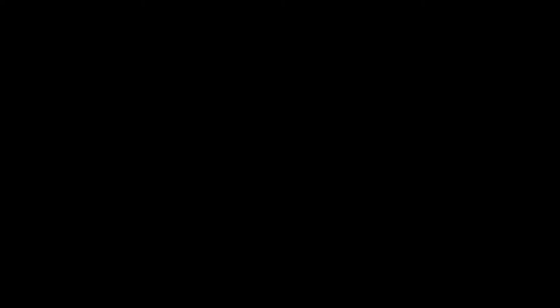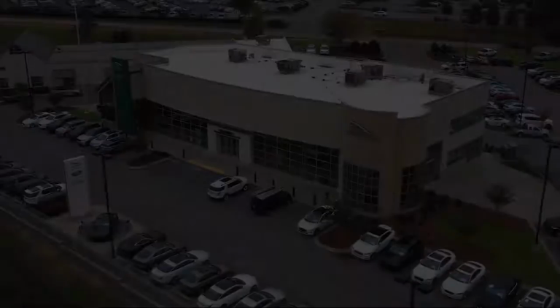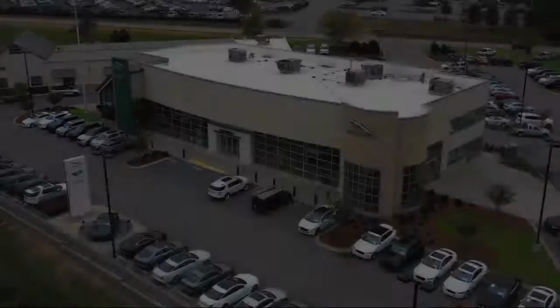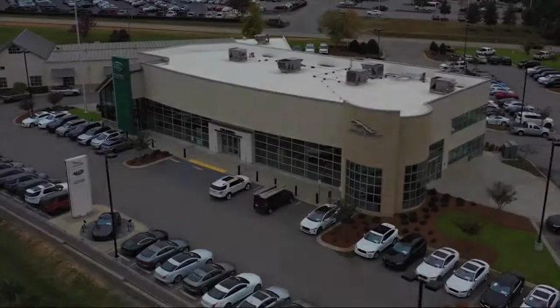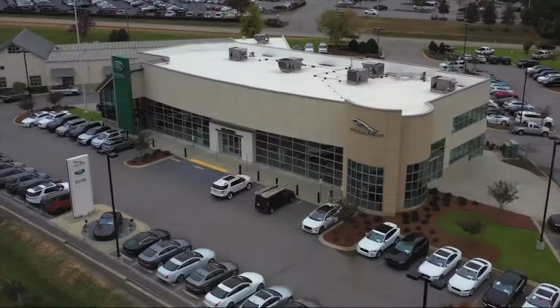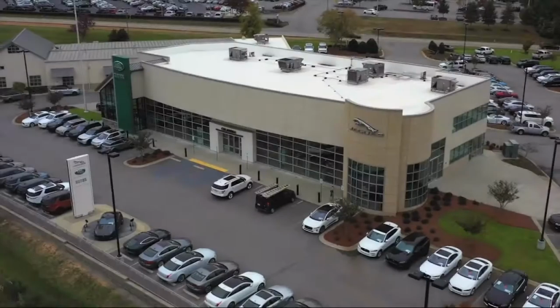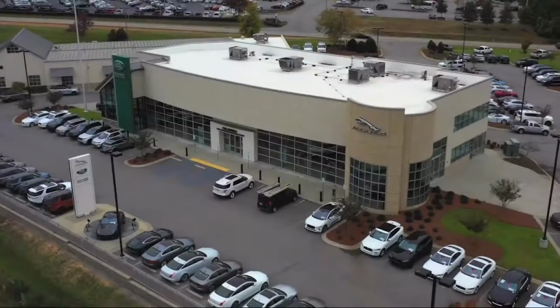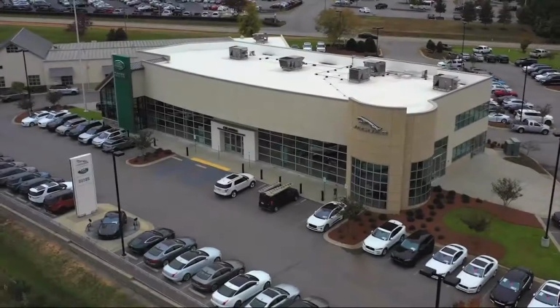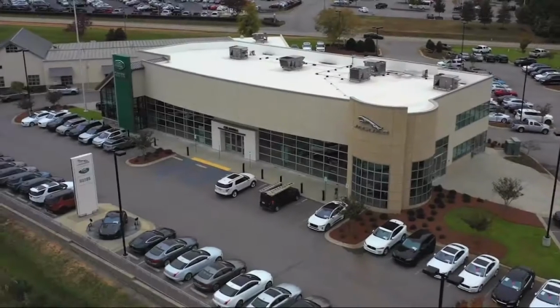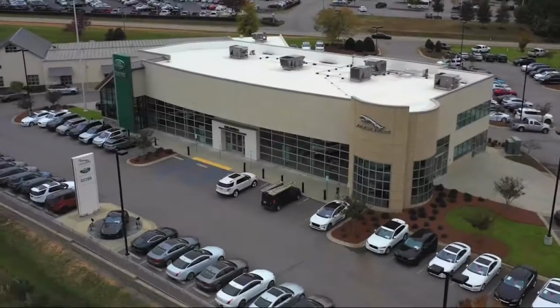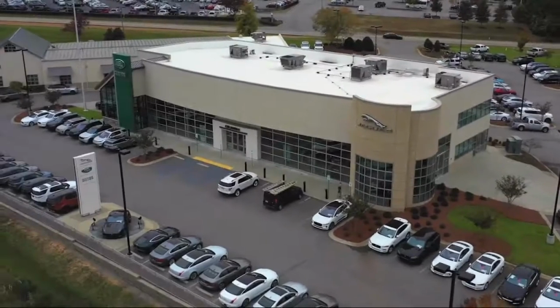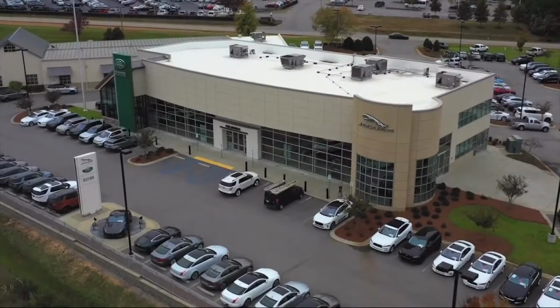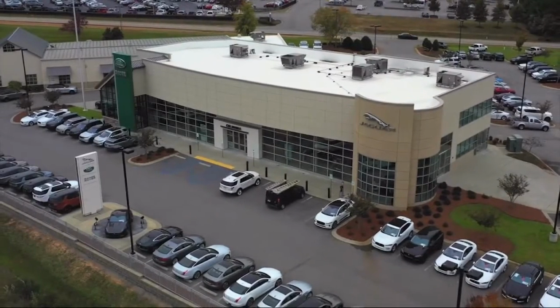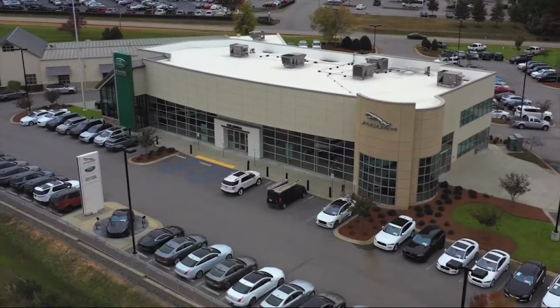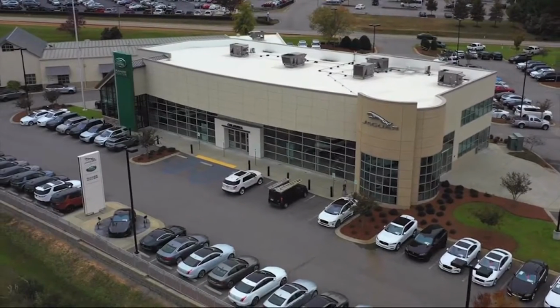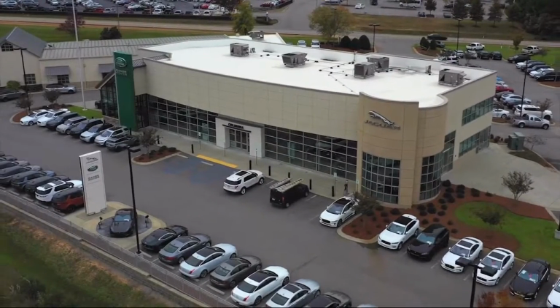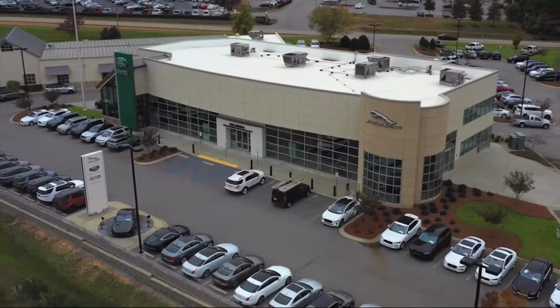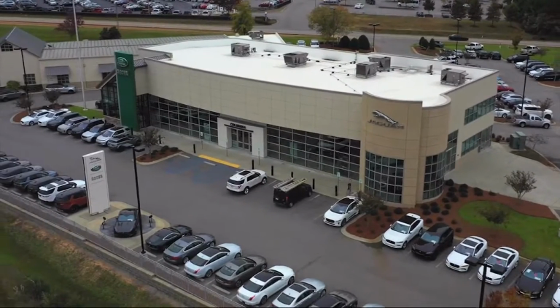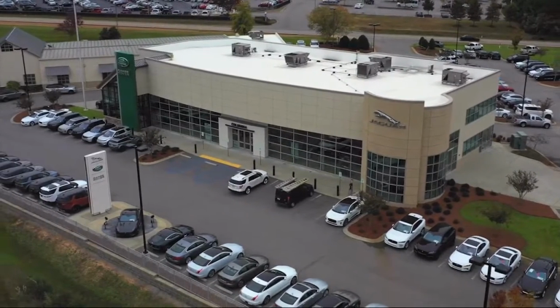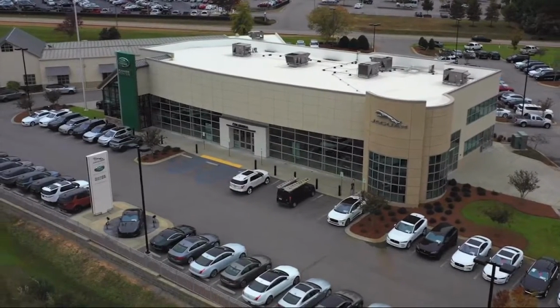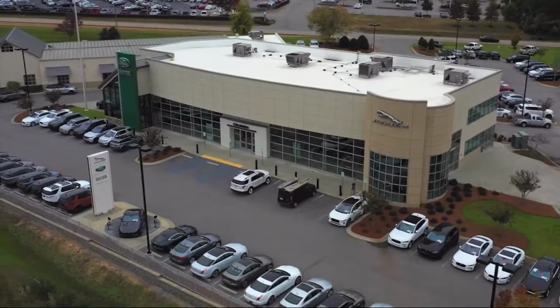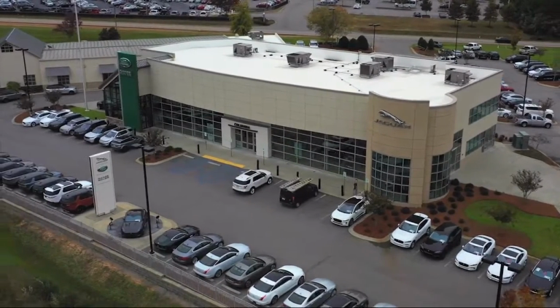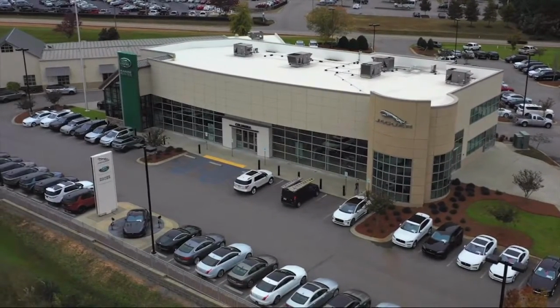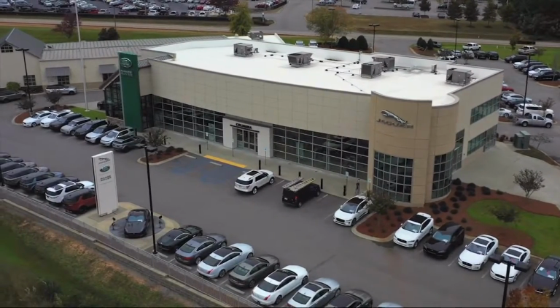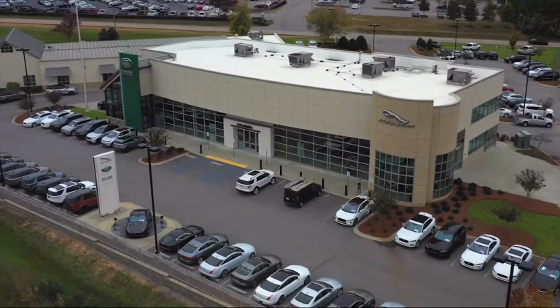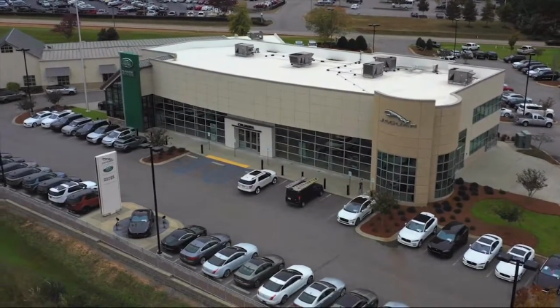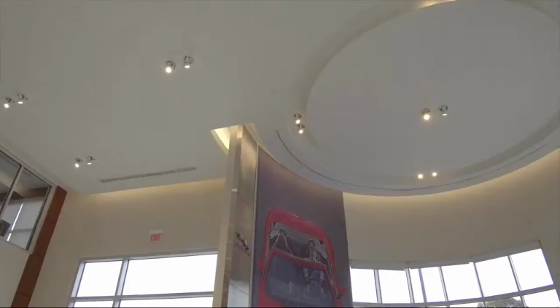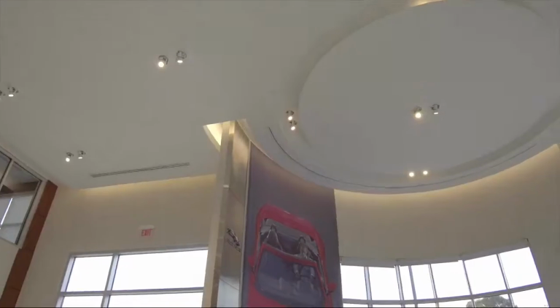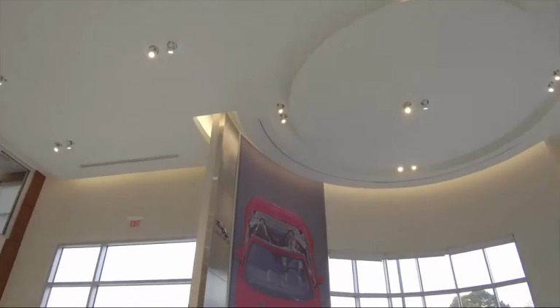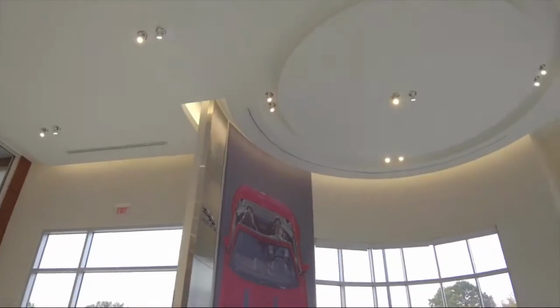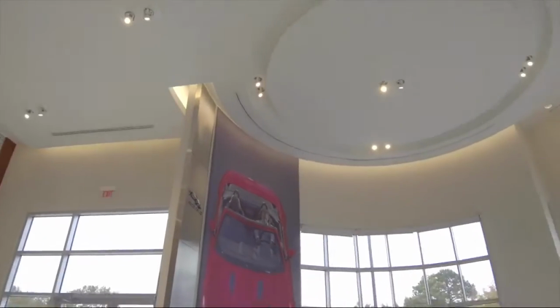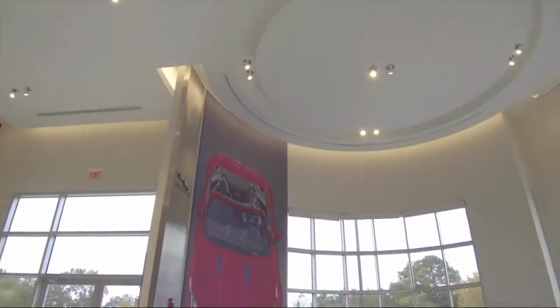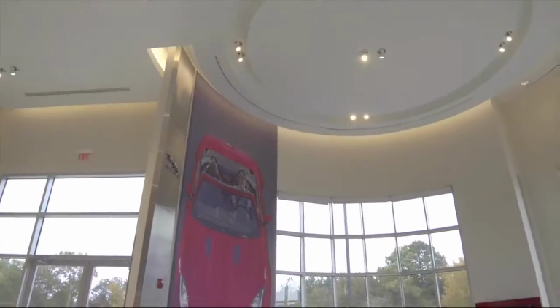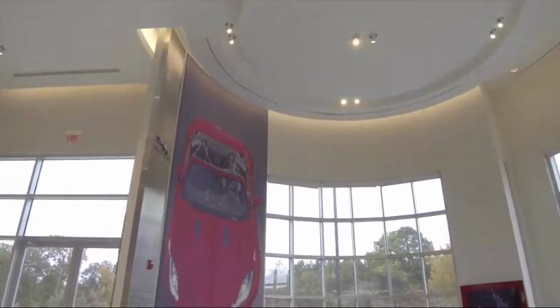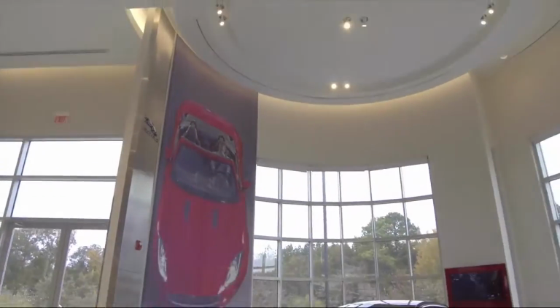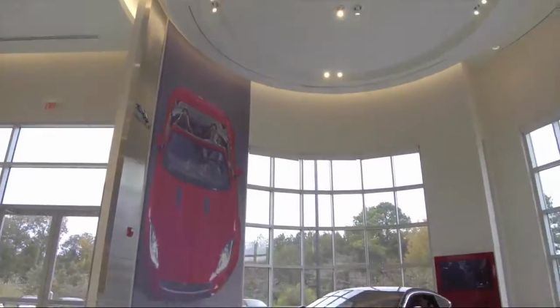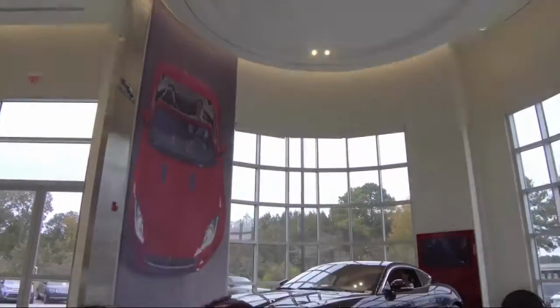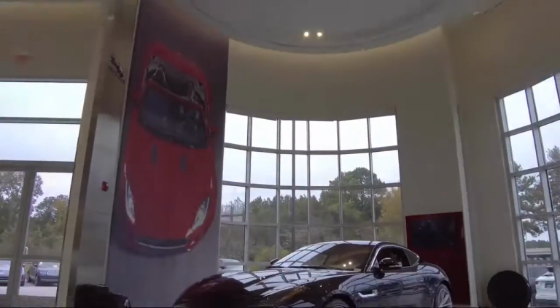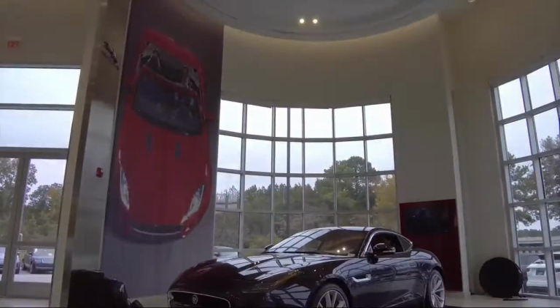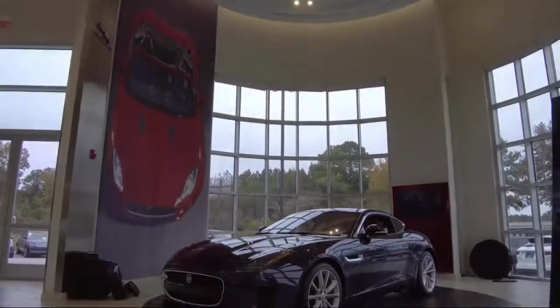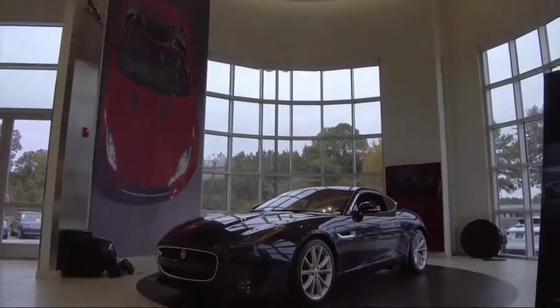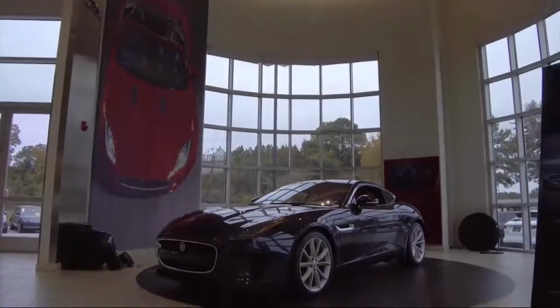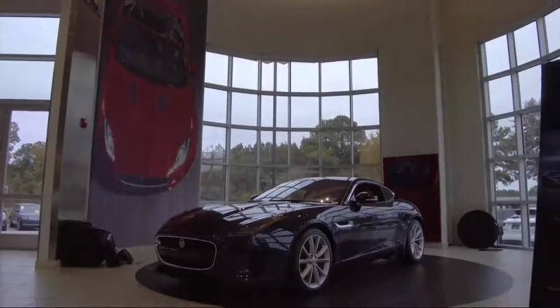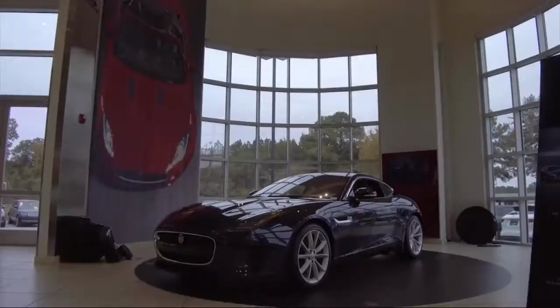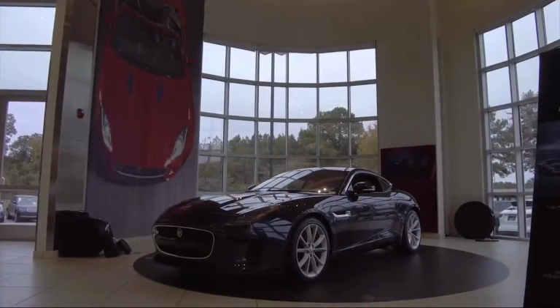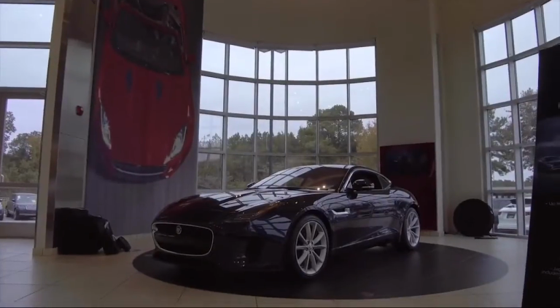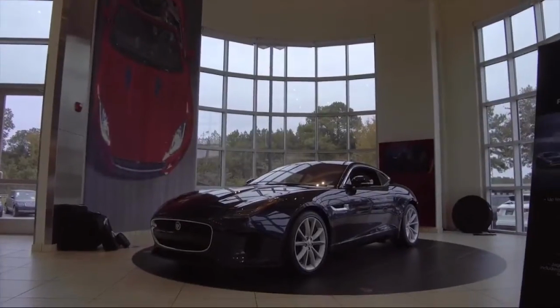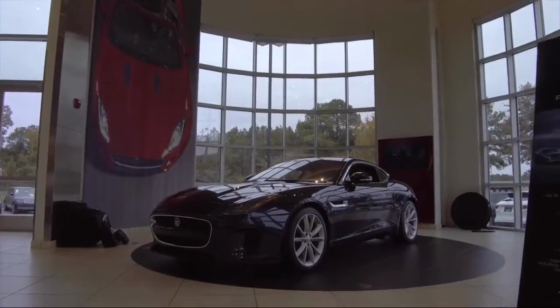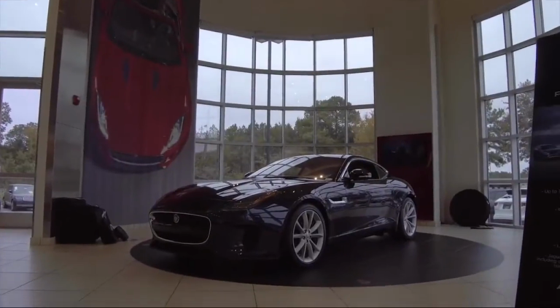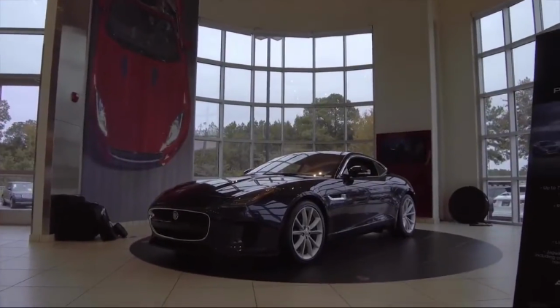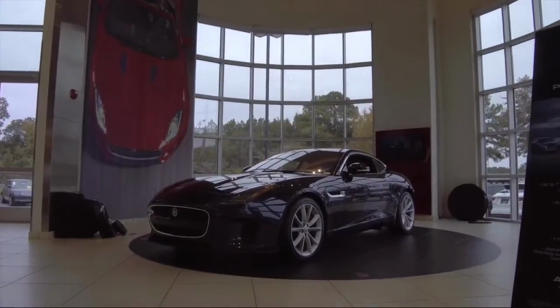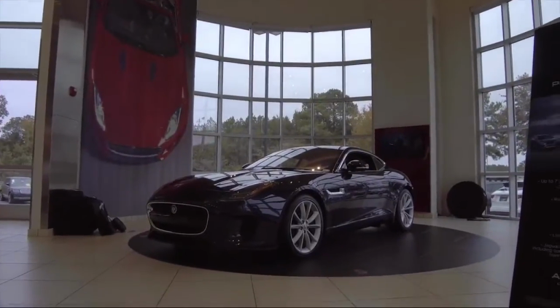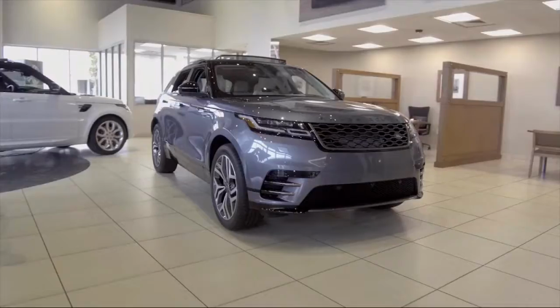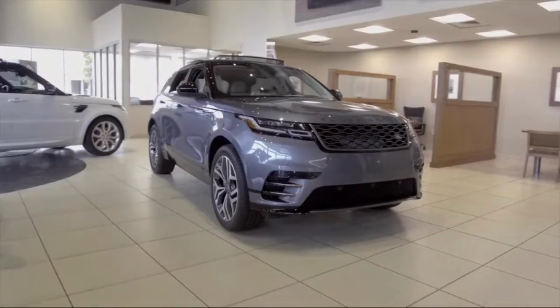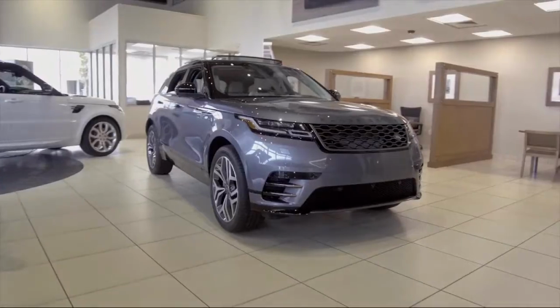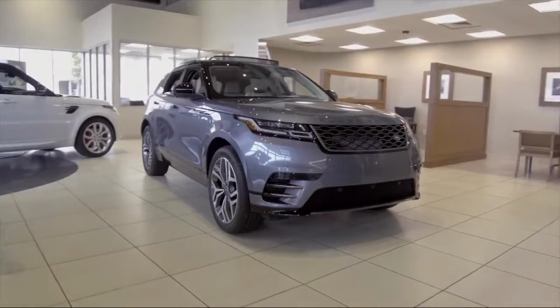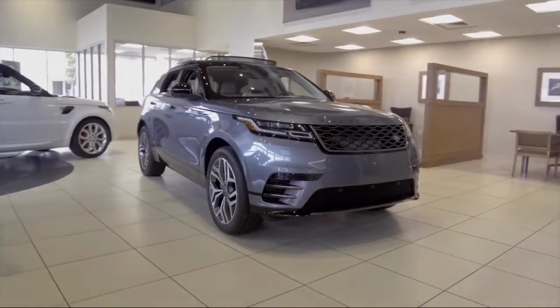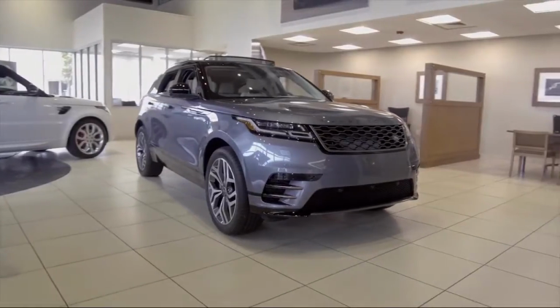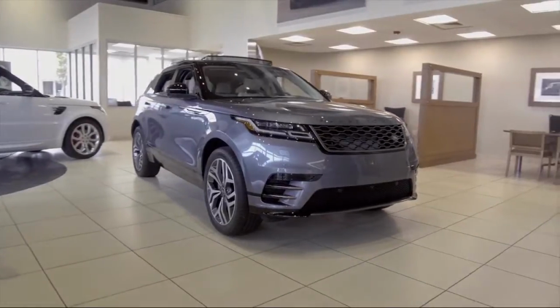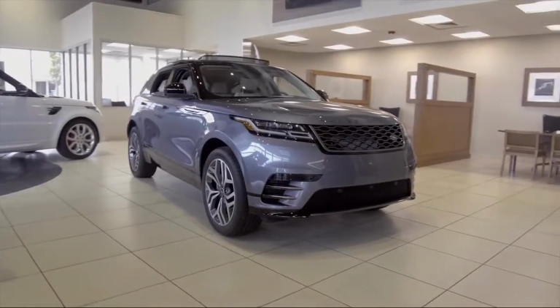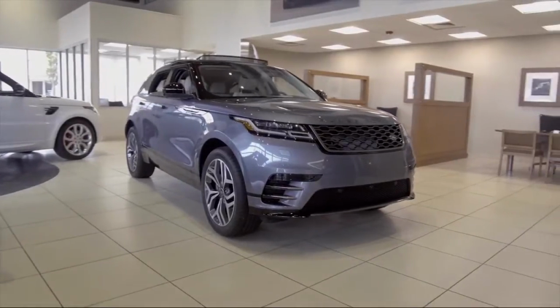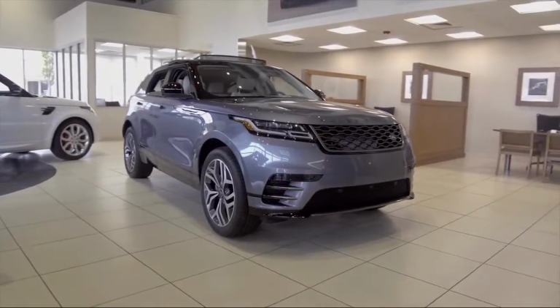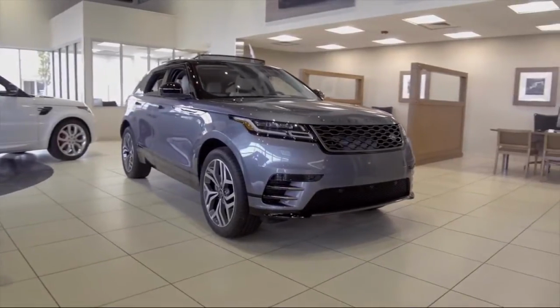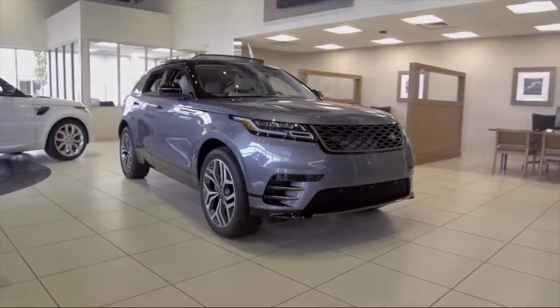Welcome to Peacock Jaguar Land Rover Columbia, and here's a look at another one of our great vehicles from our extensive inventory.